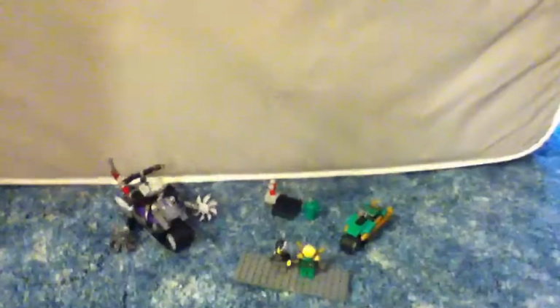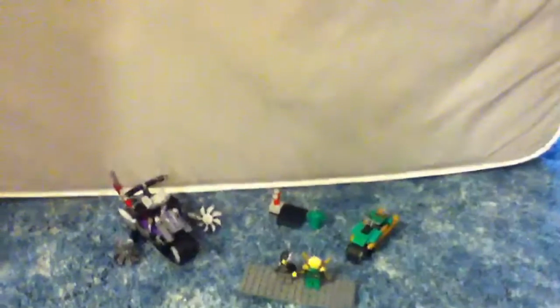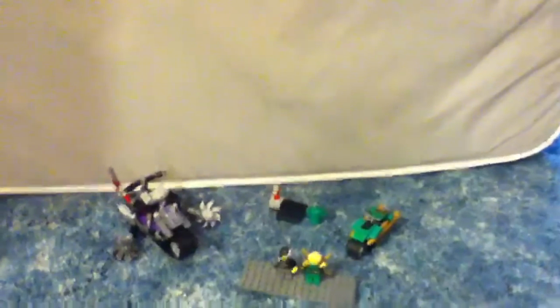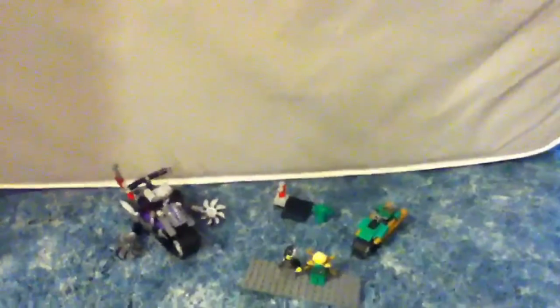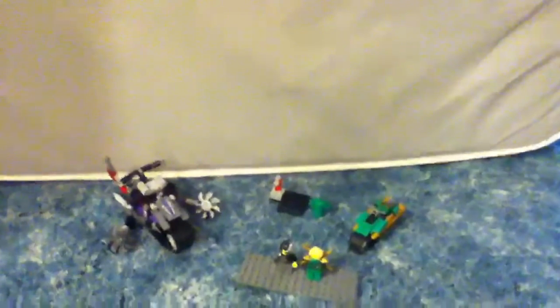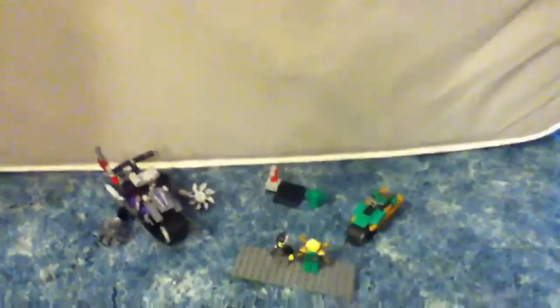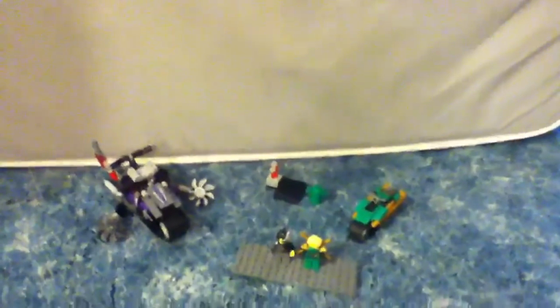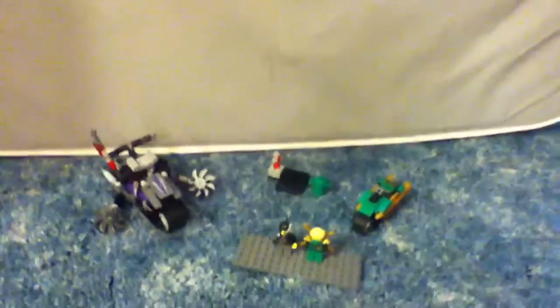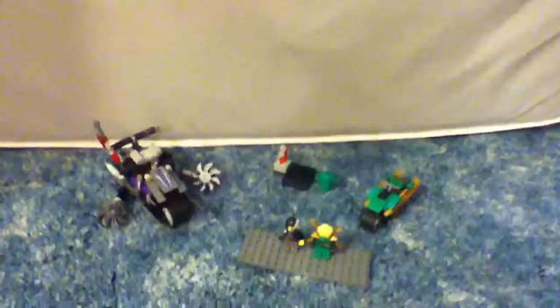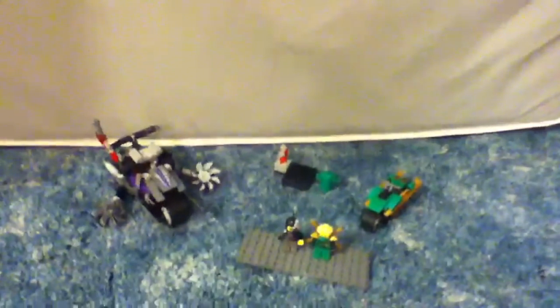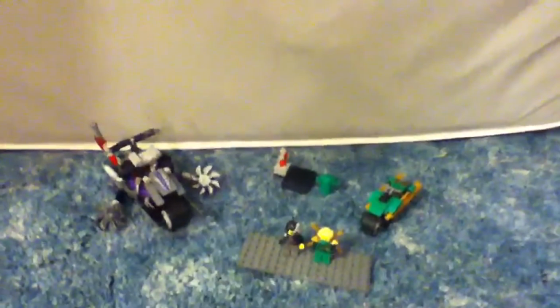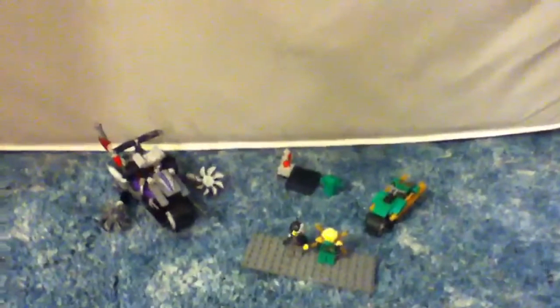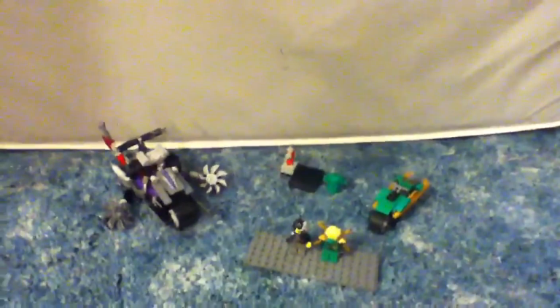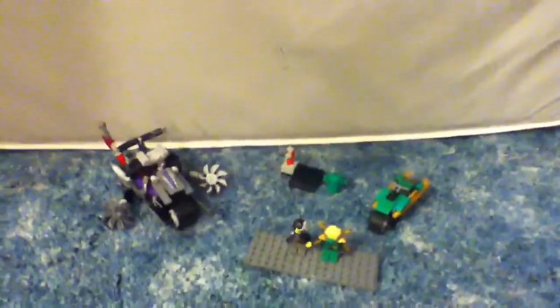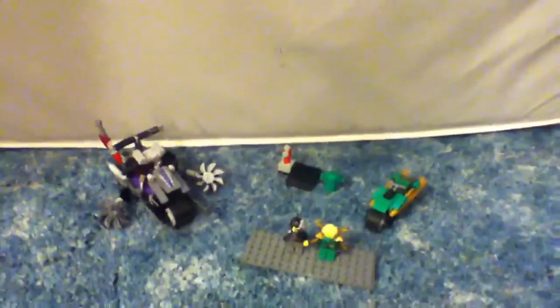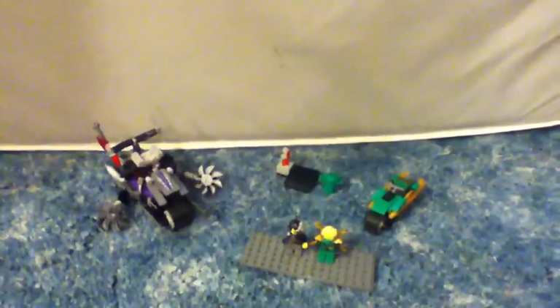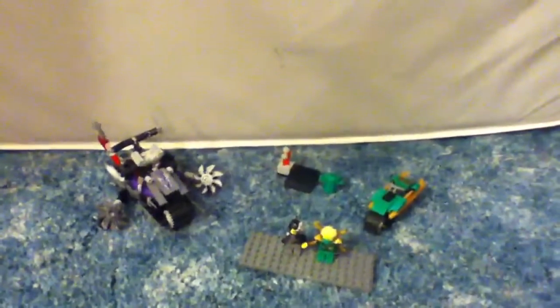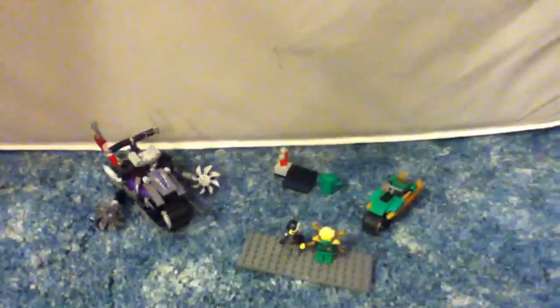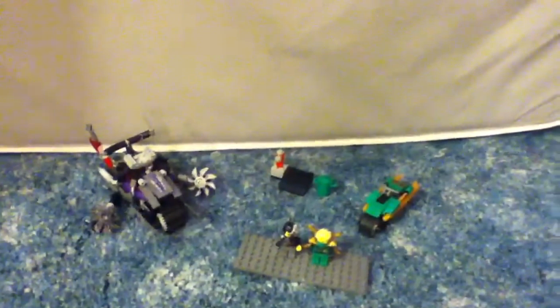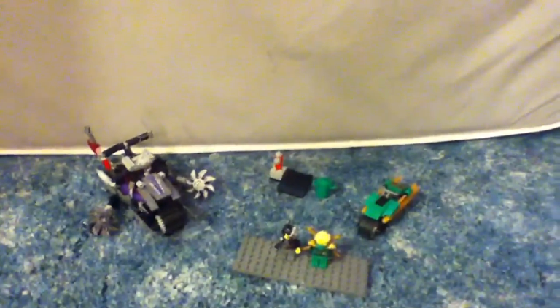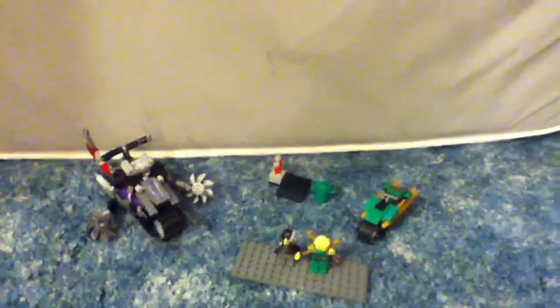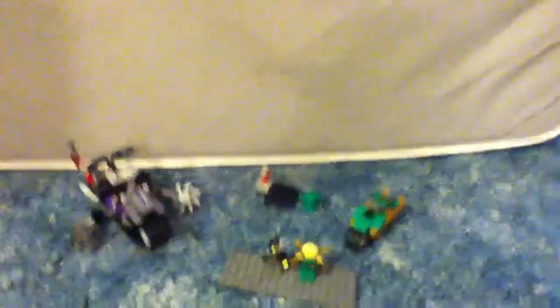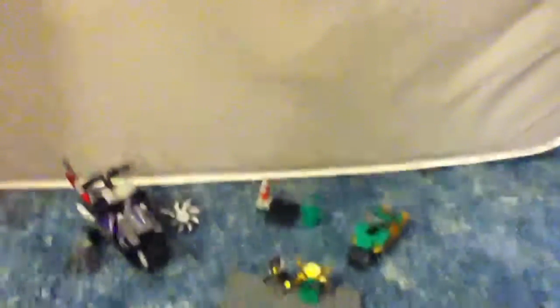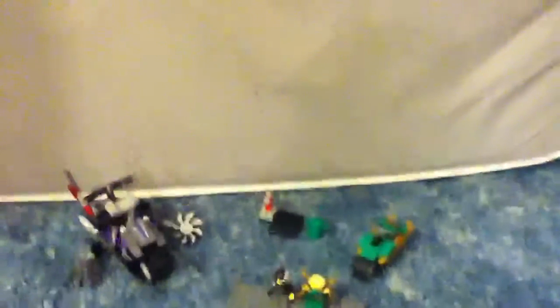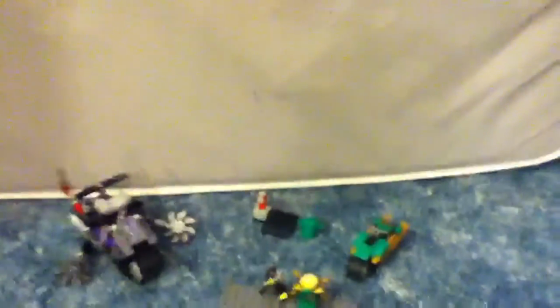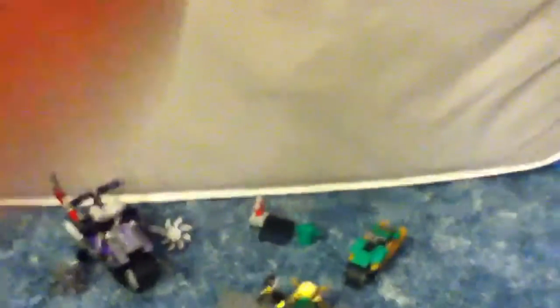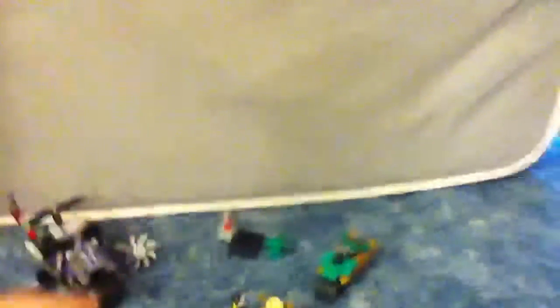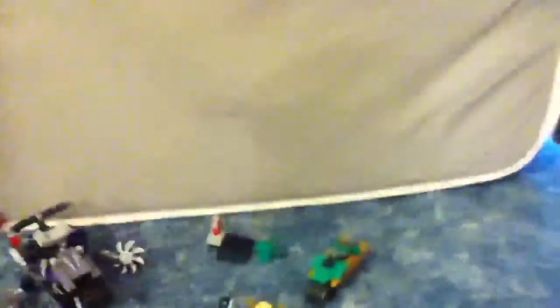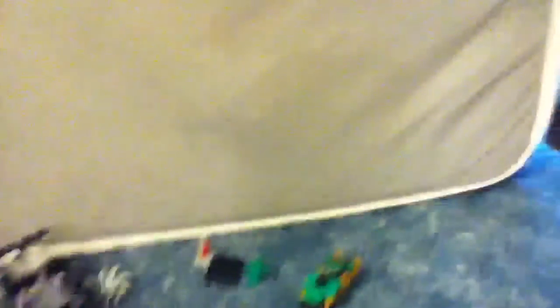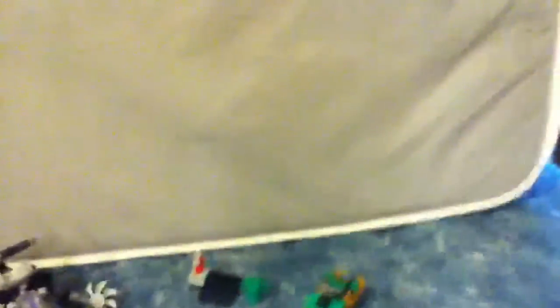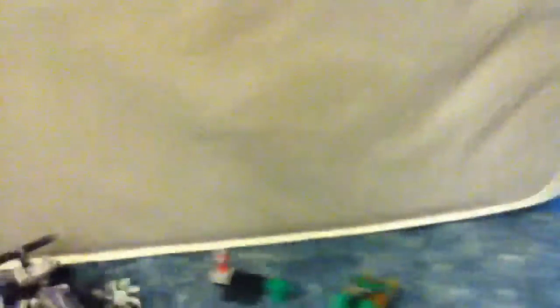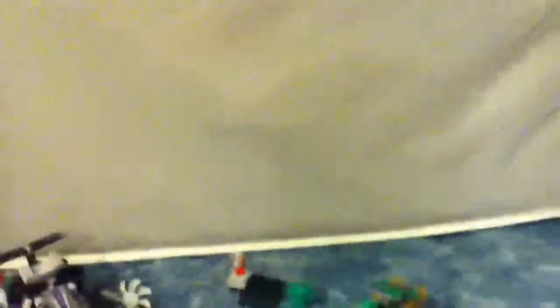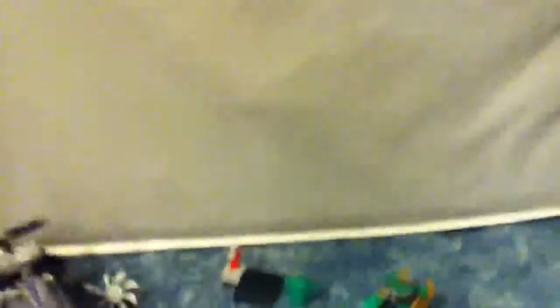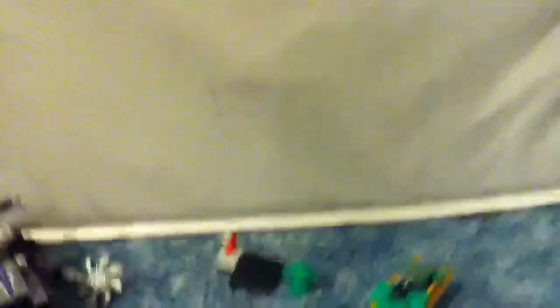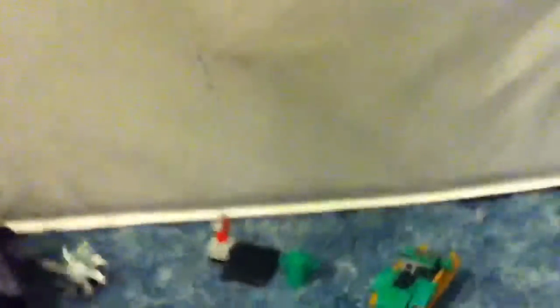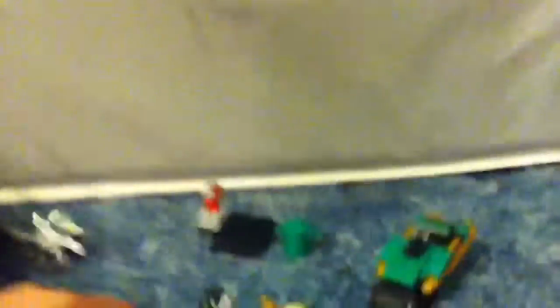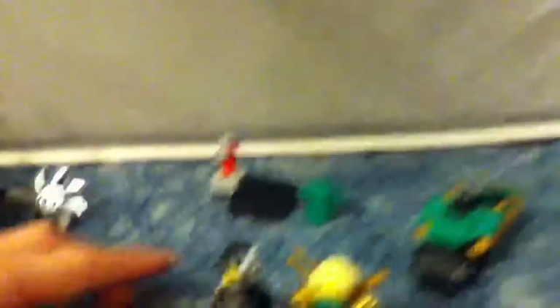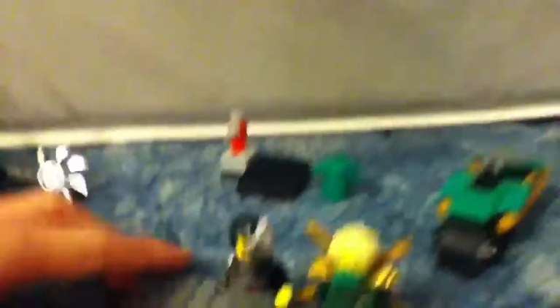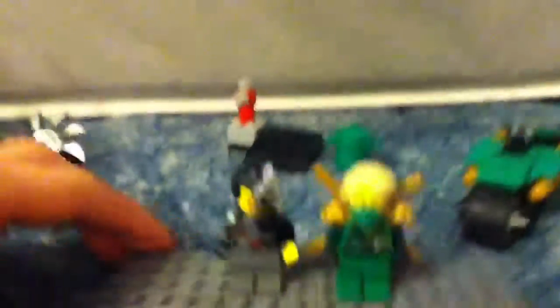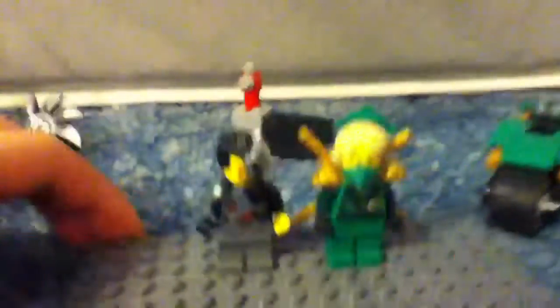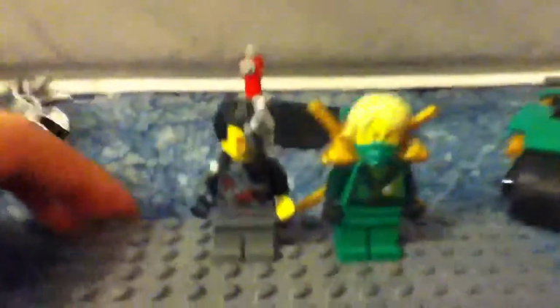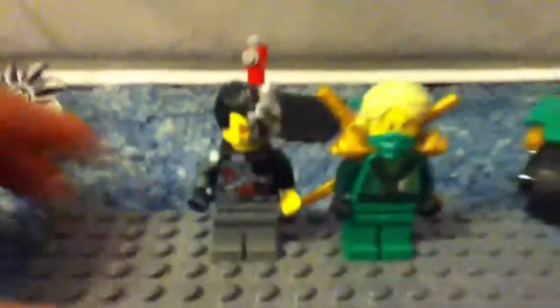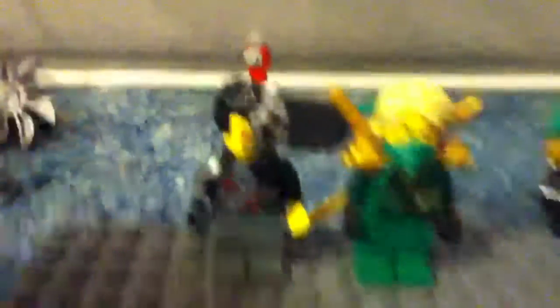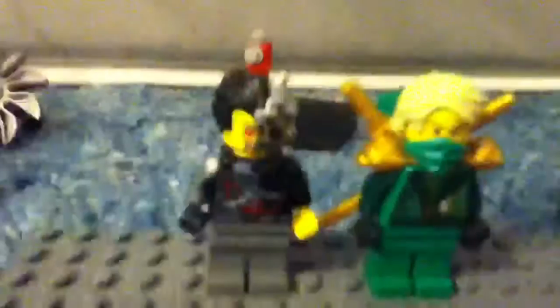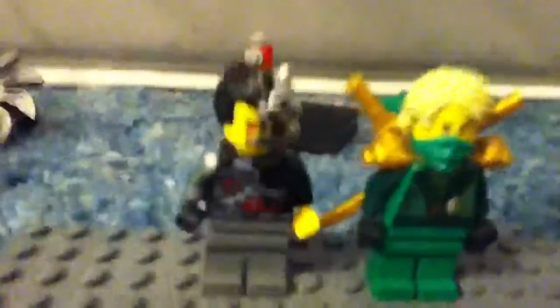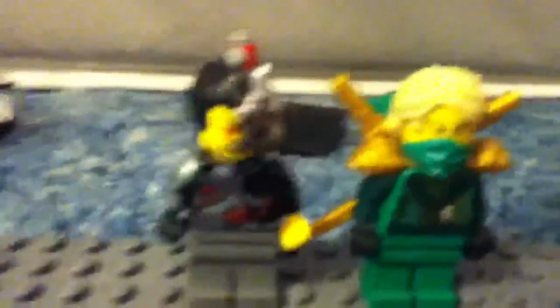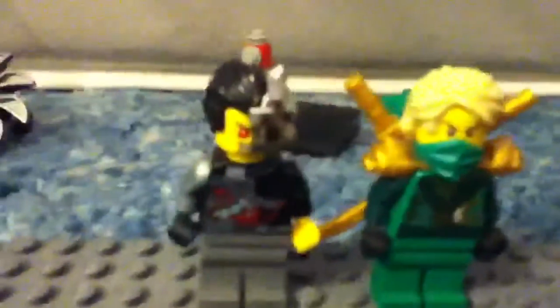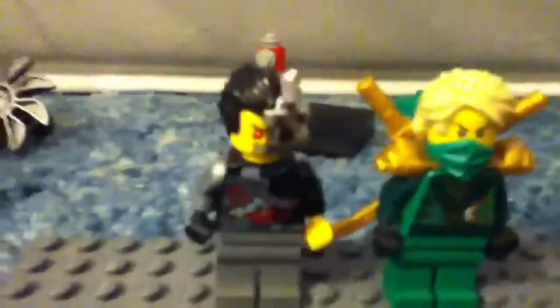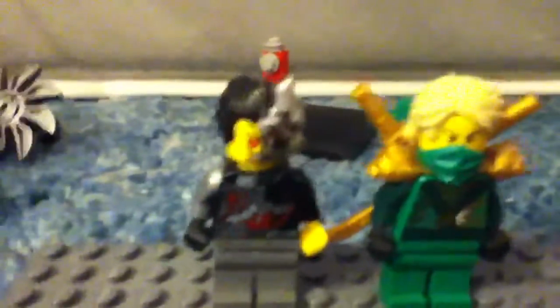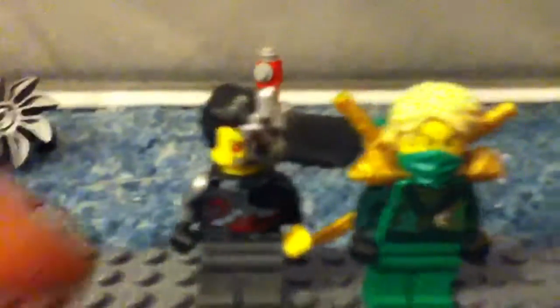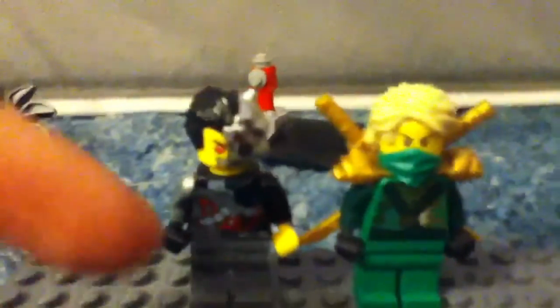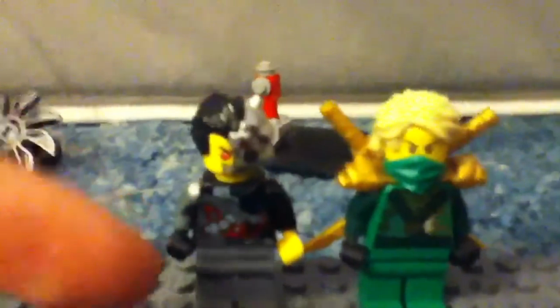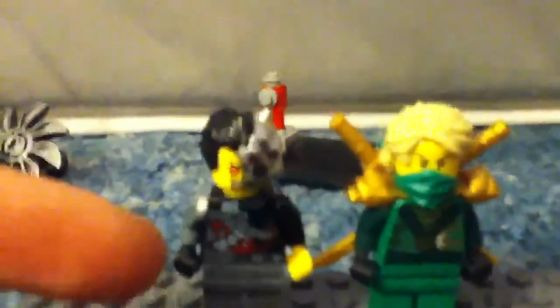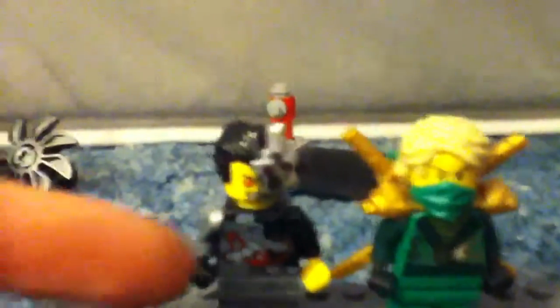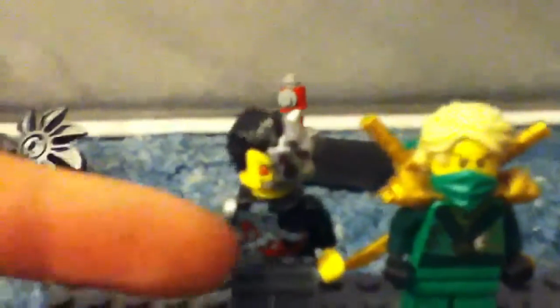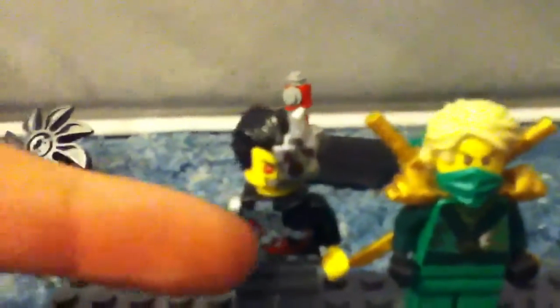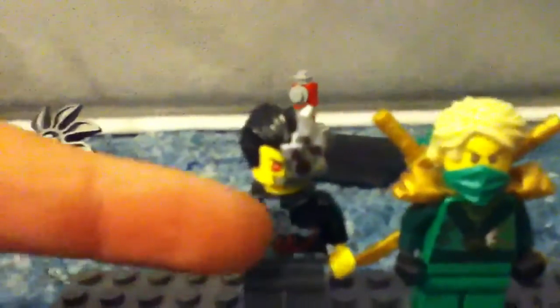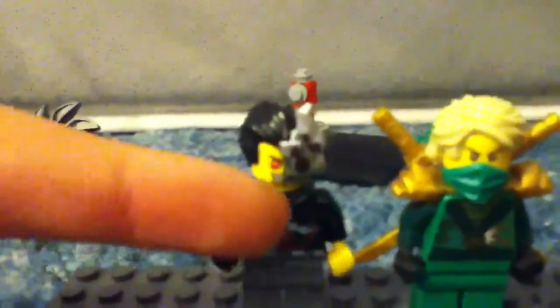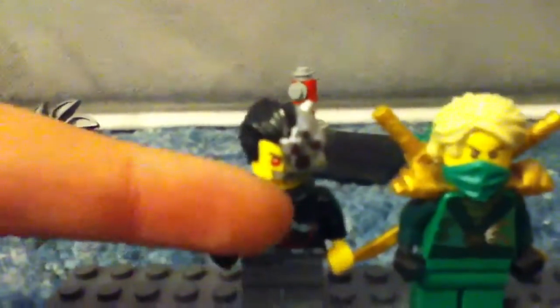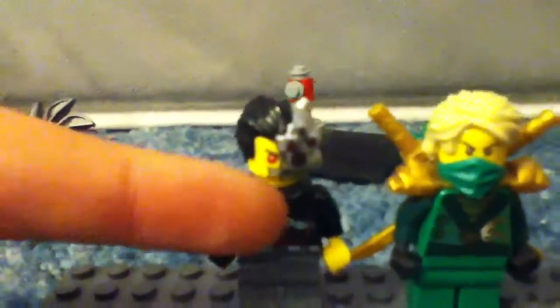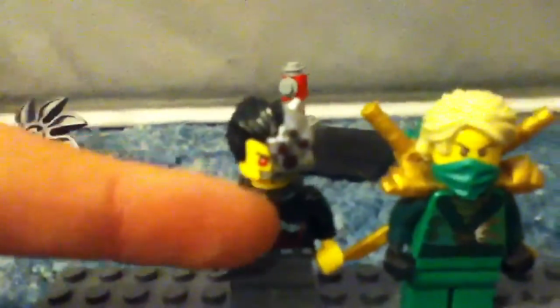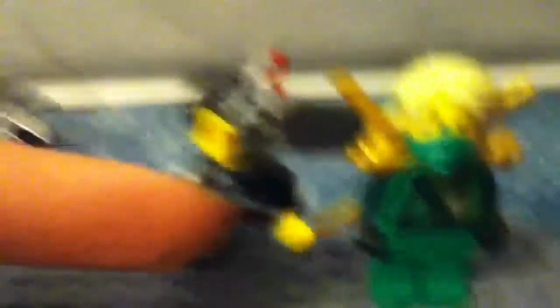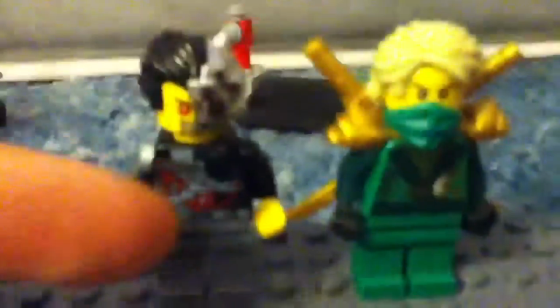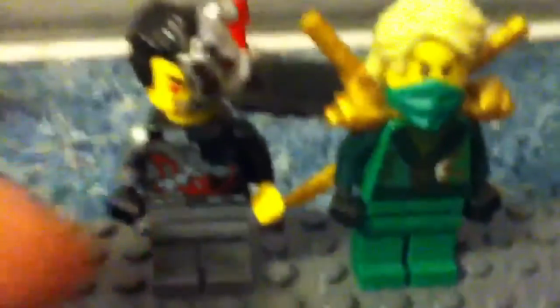This is from the rebooted season of Ninjago. So let's go ahead and get into the characters. First we get the Overboard.